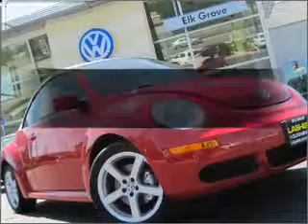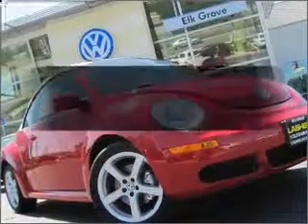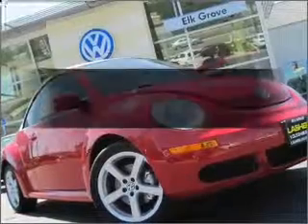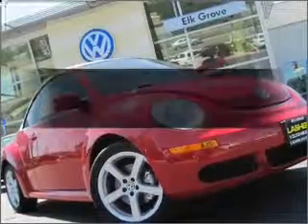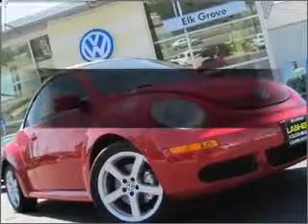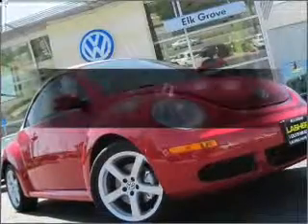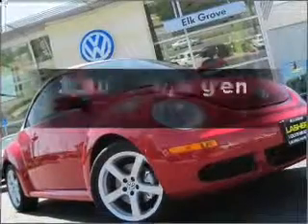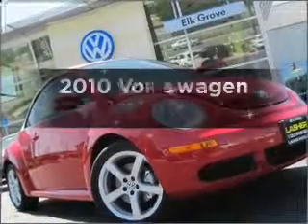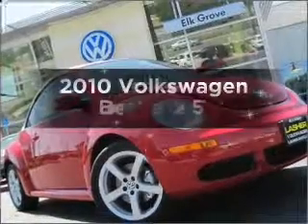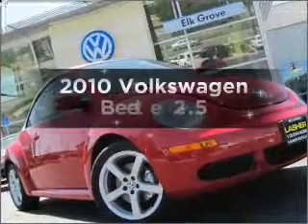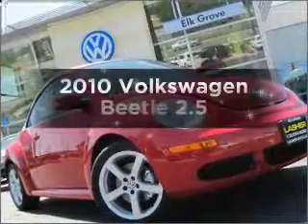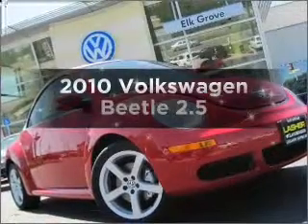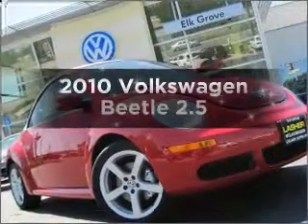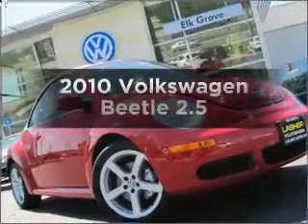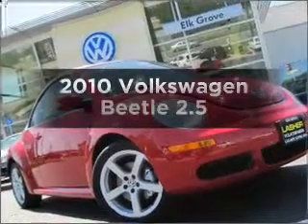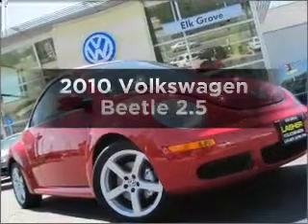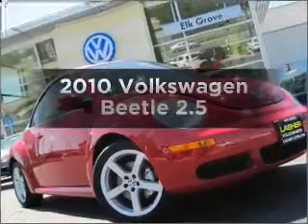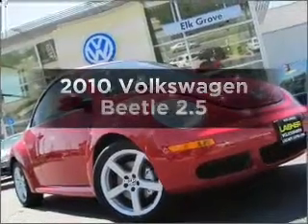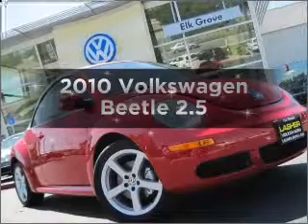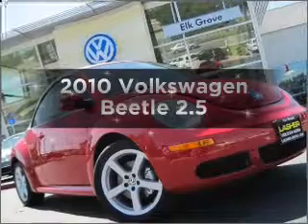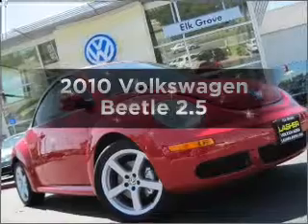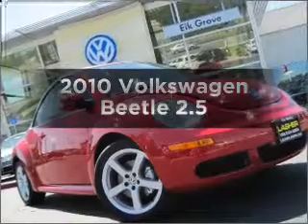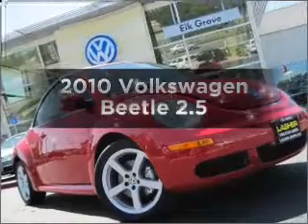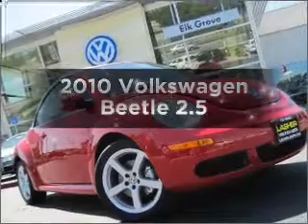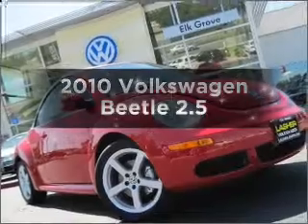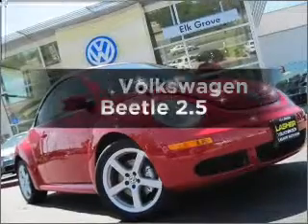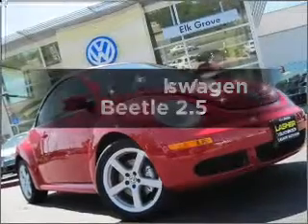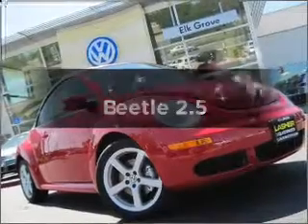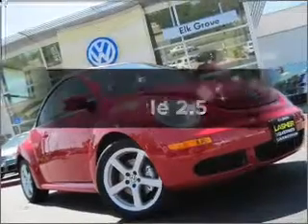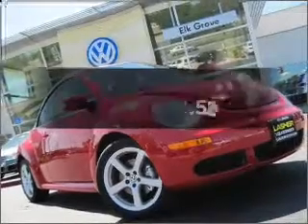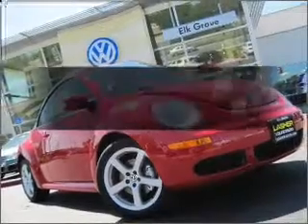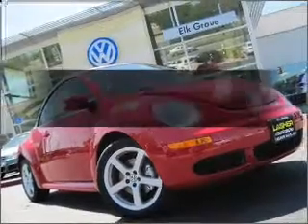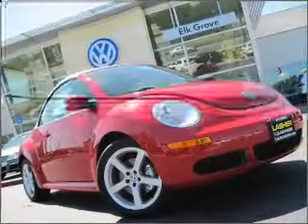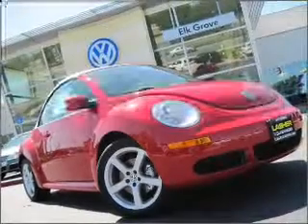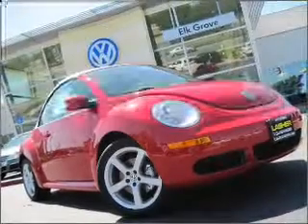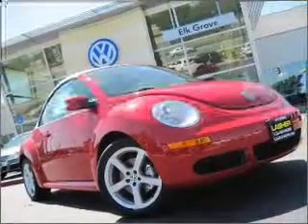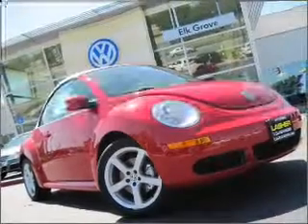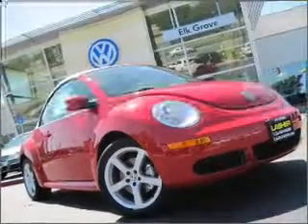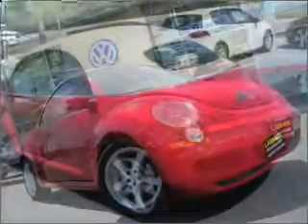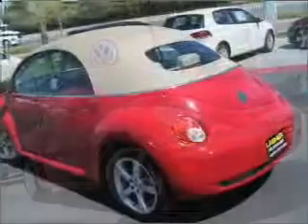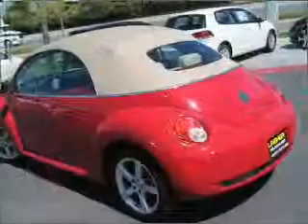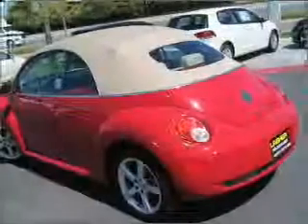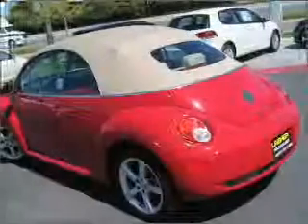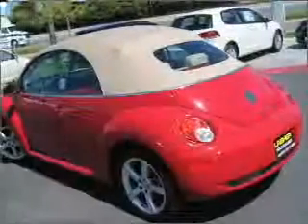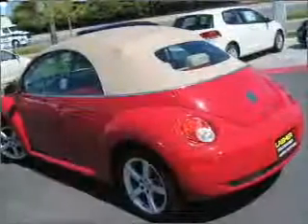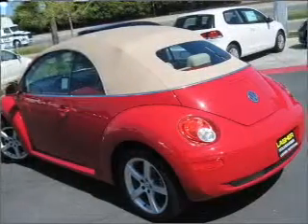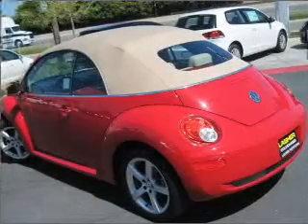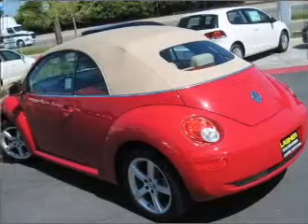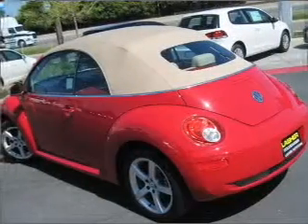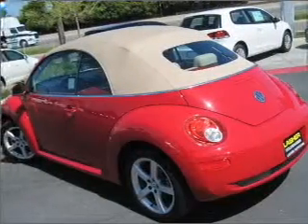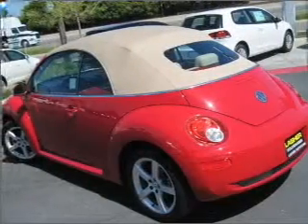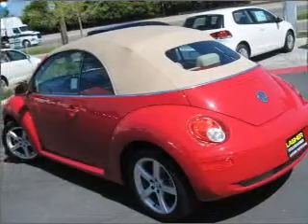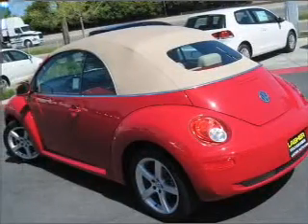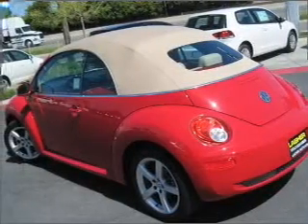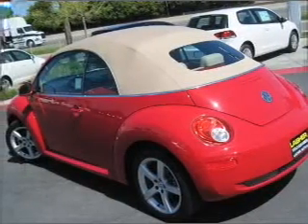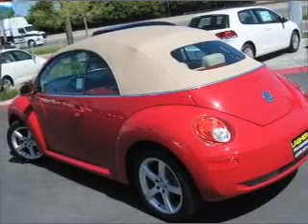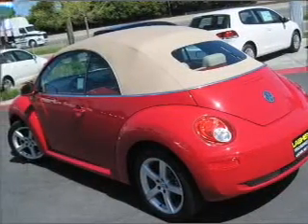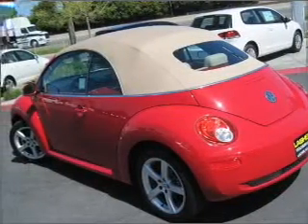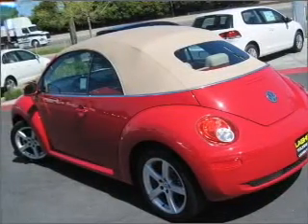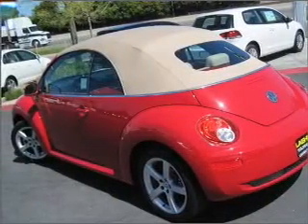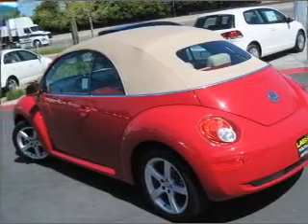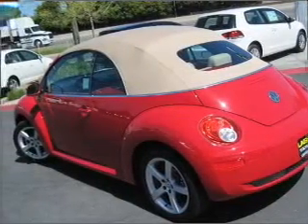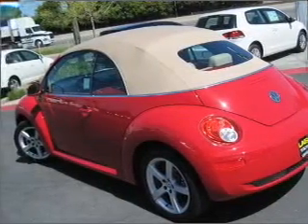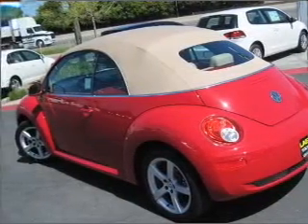Get noticed in this 2010 Volkswagen Beetle. If you're looking for an automobile with great attributes, look no further.